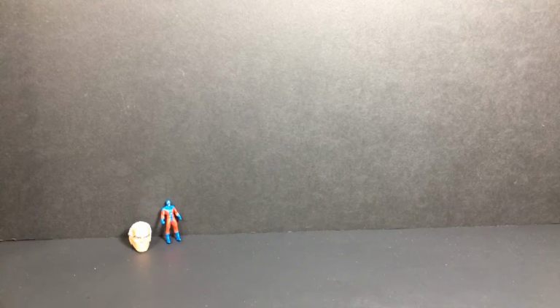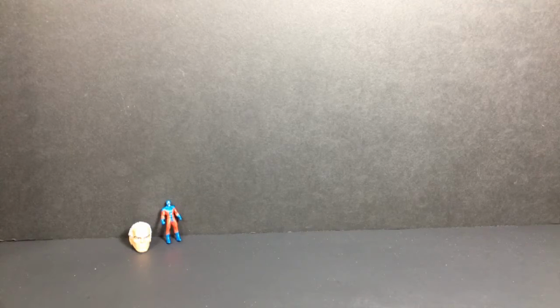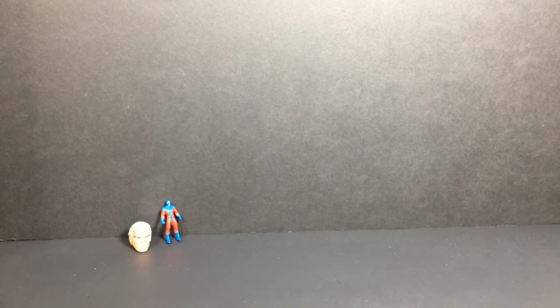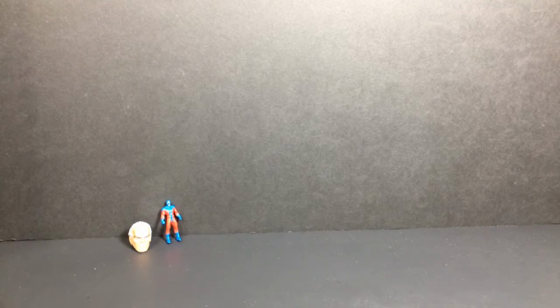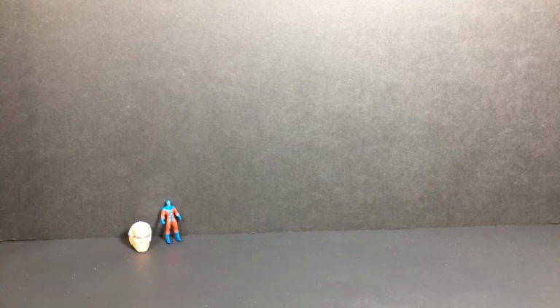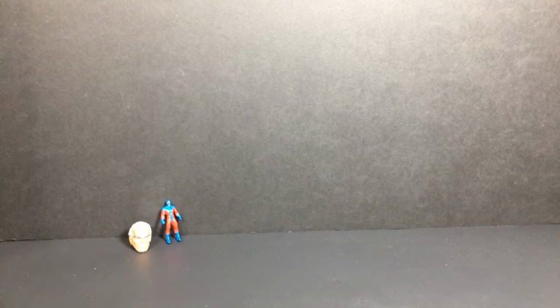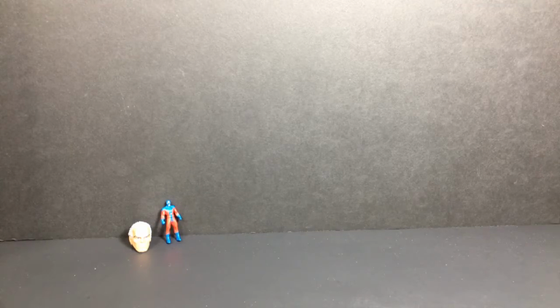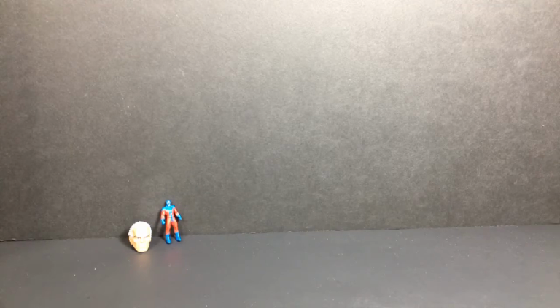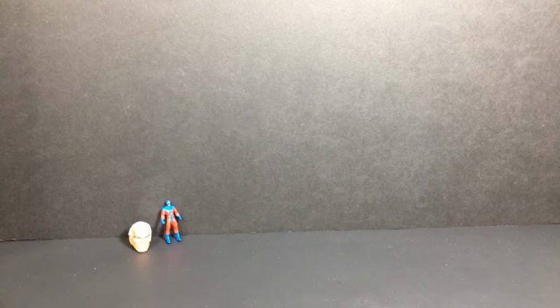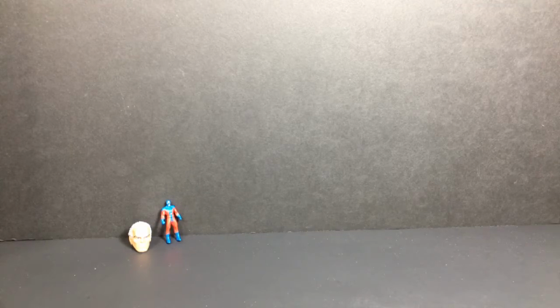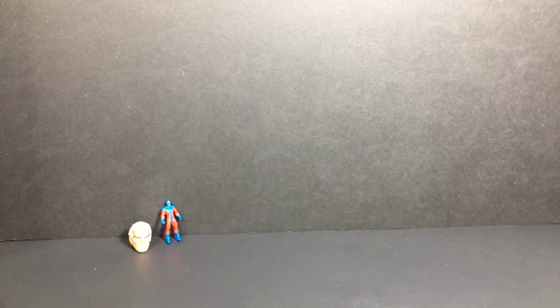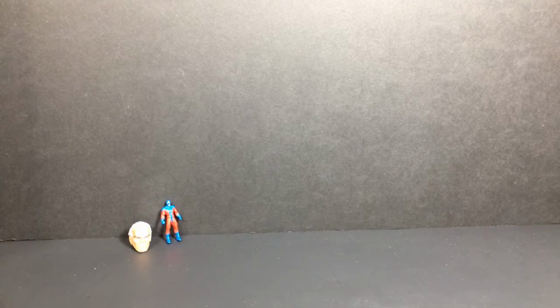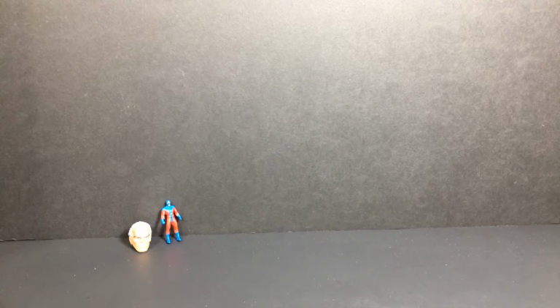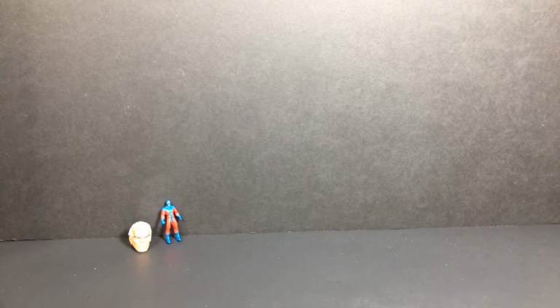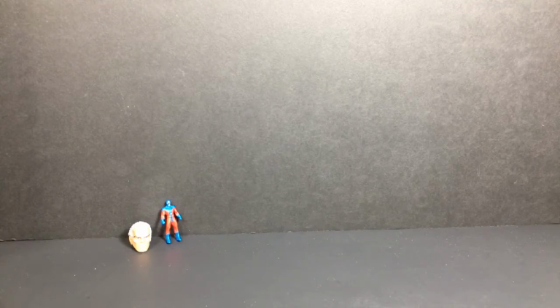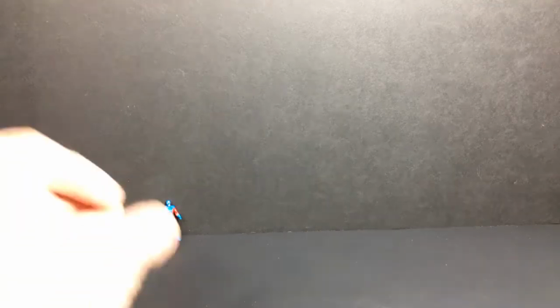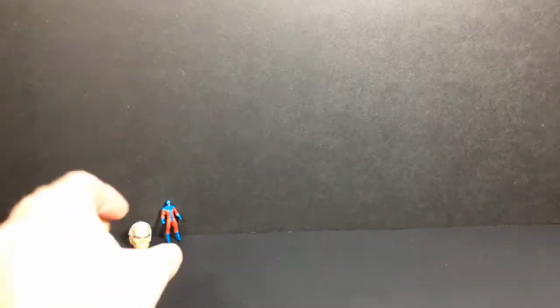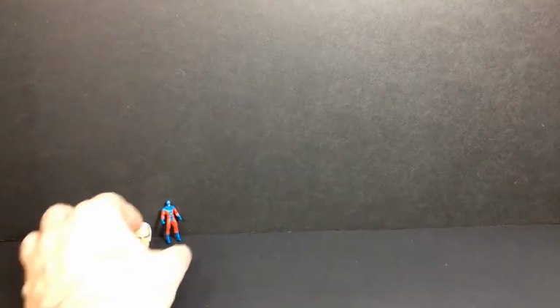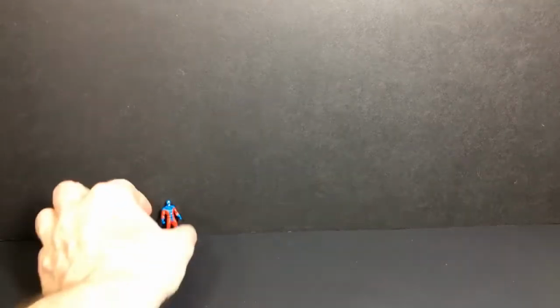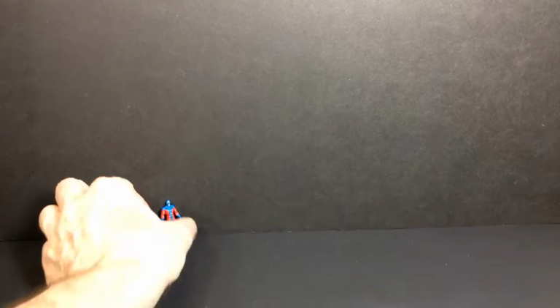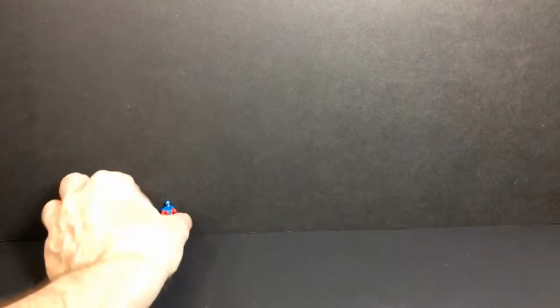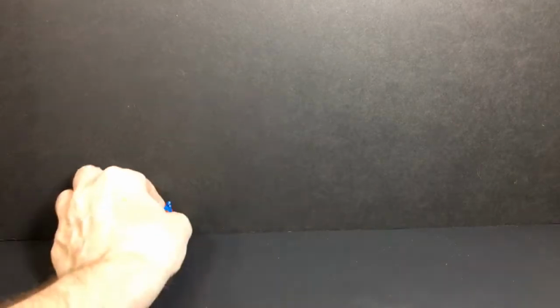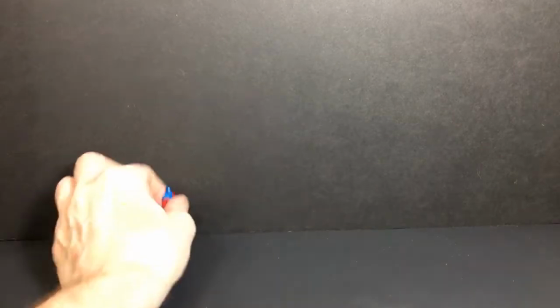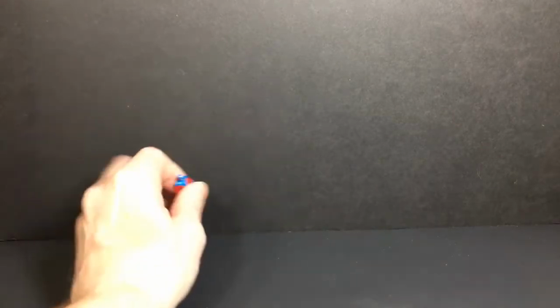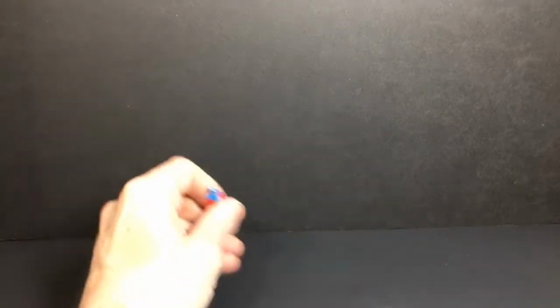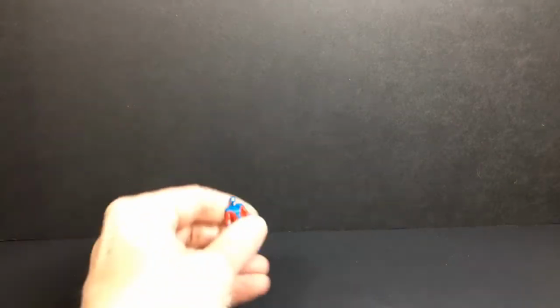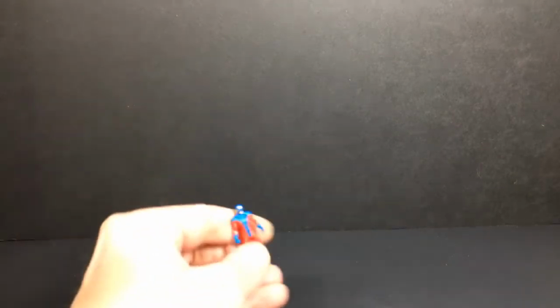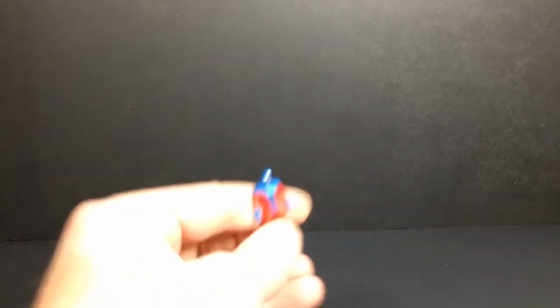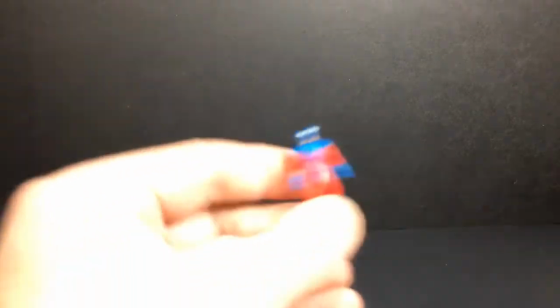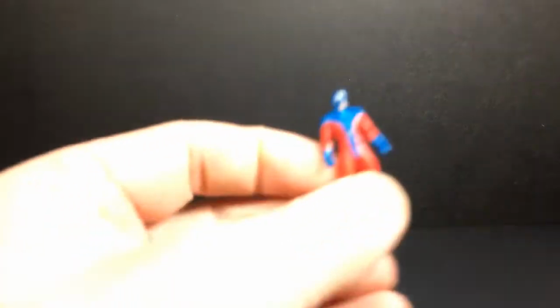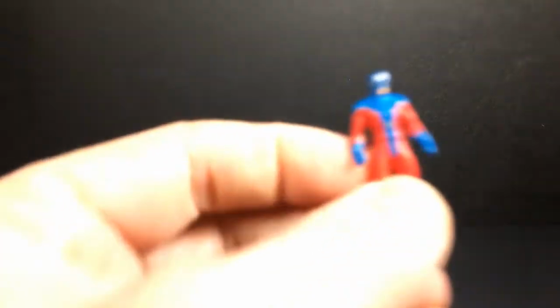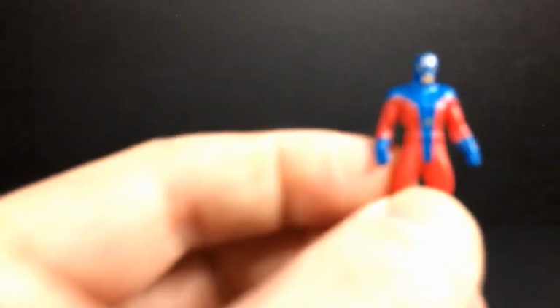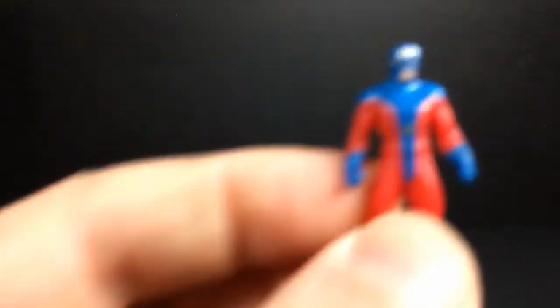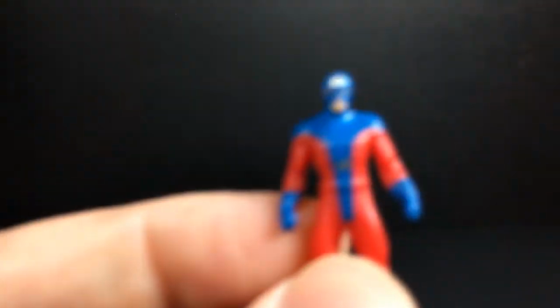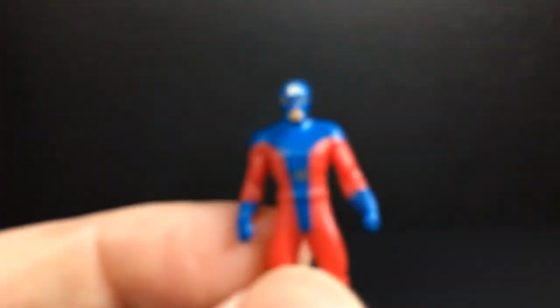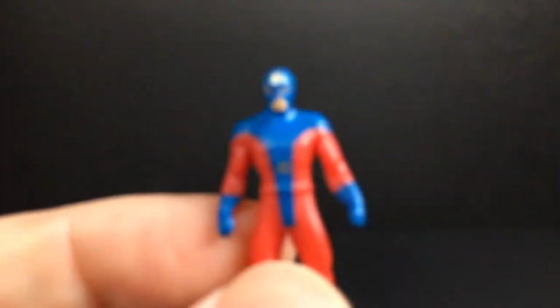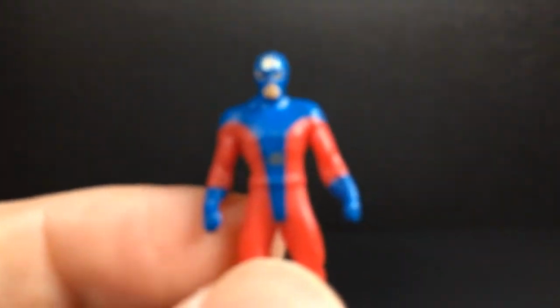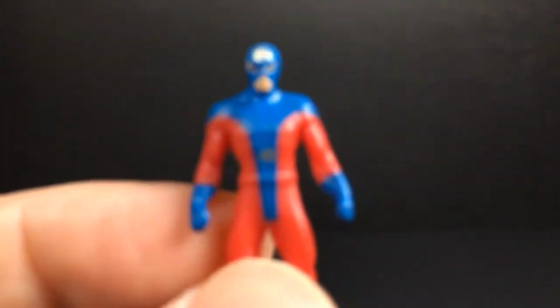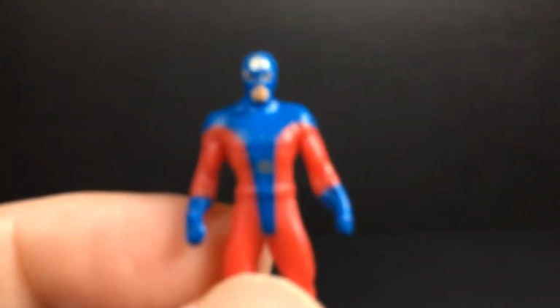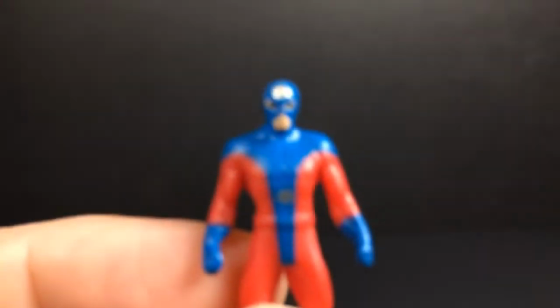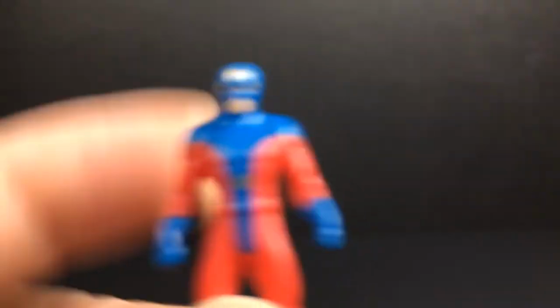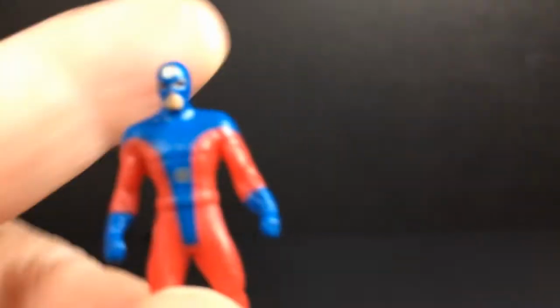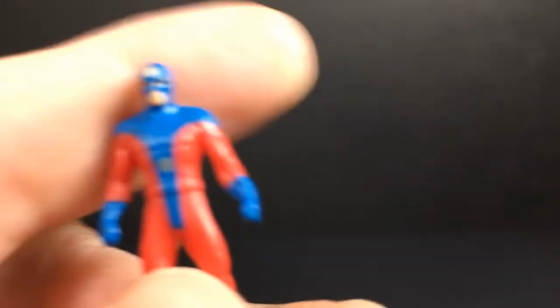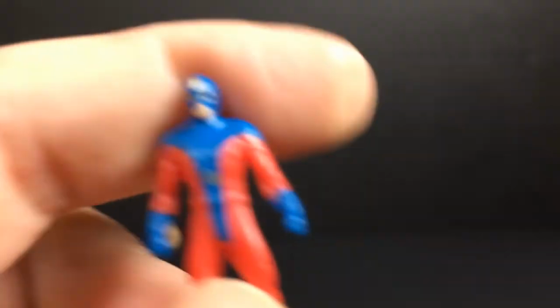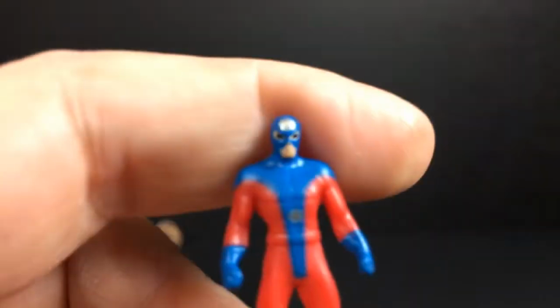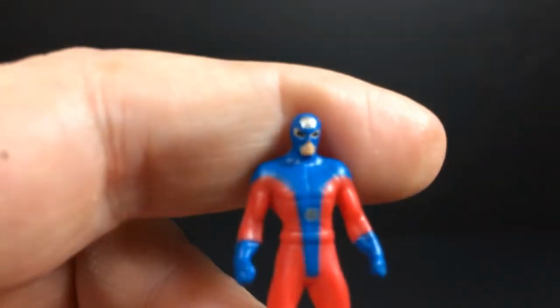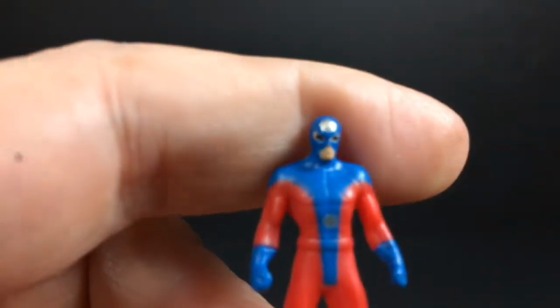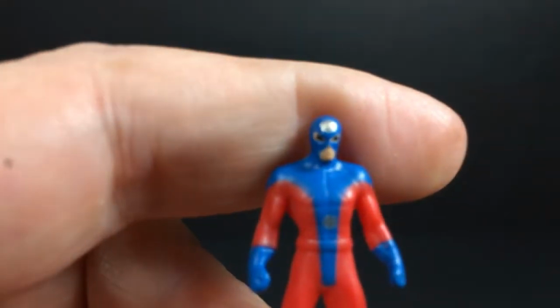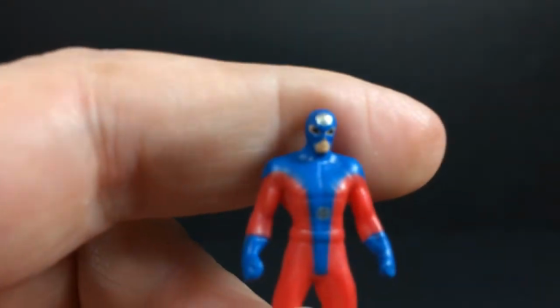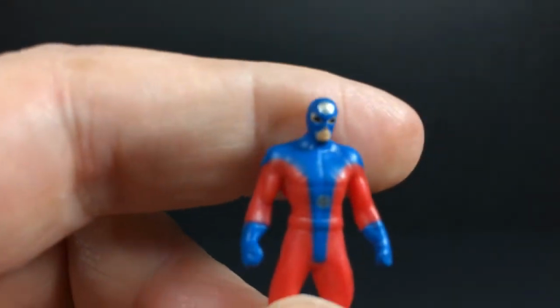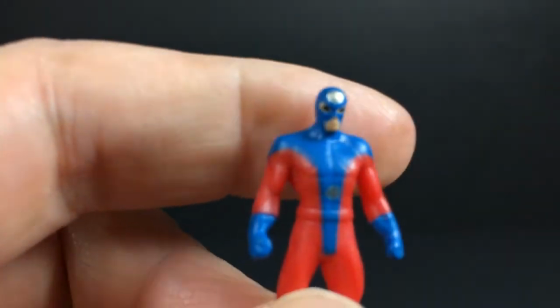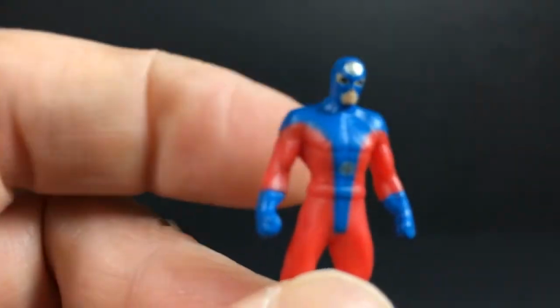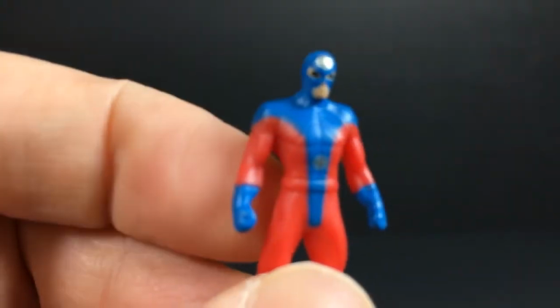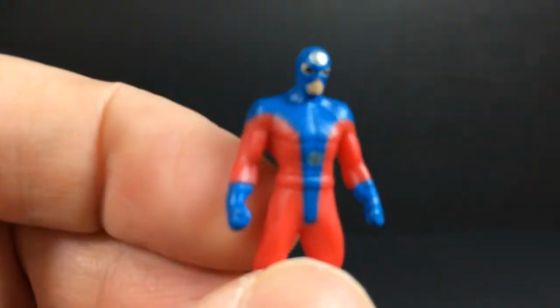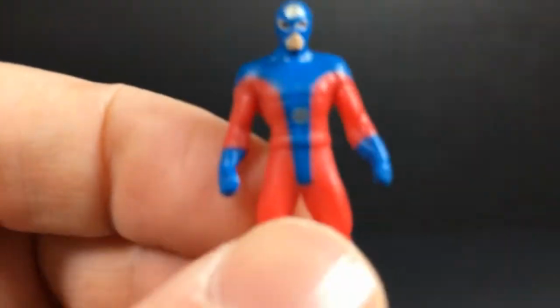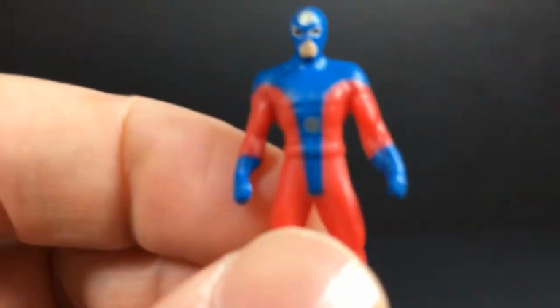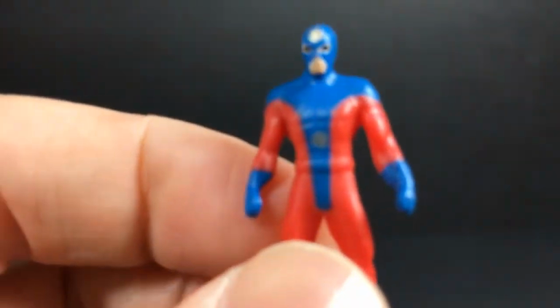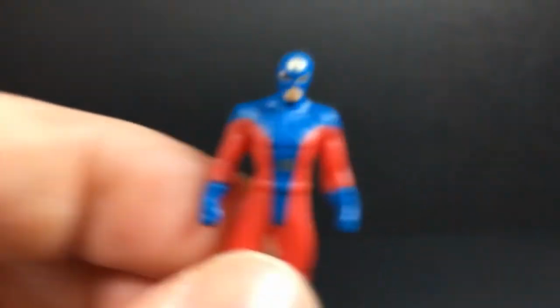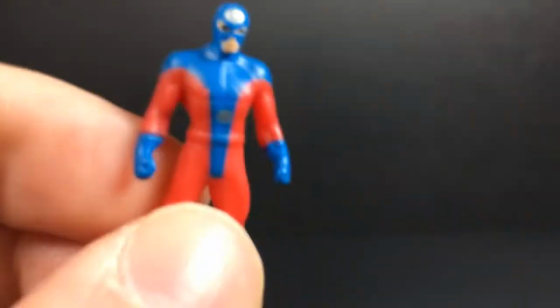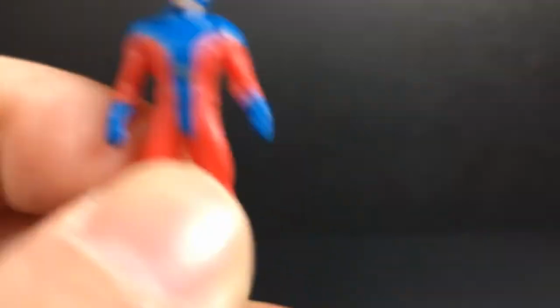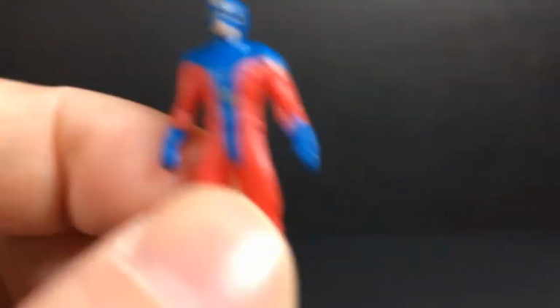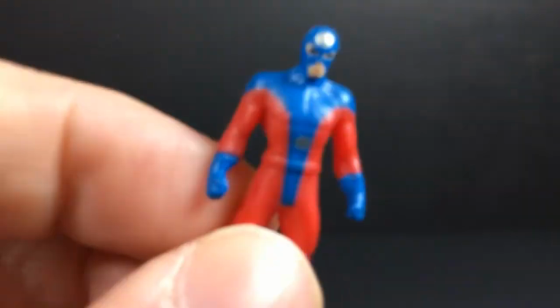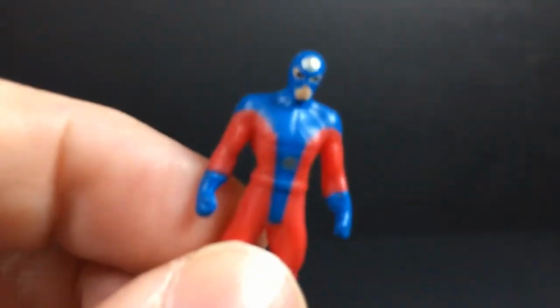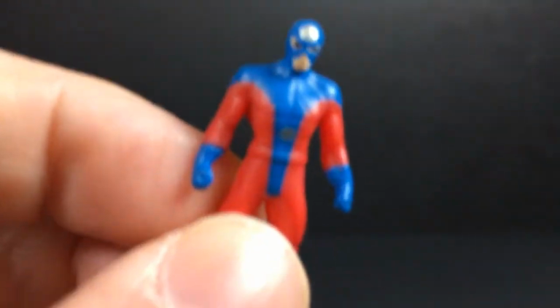Thanks for watching, hope you guys enjoyed, and I will see you in the next exciting video. From the Atom — goodbye!